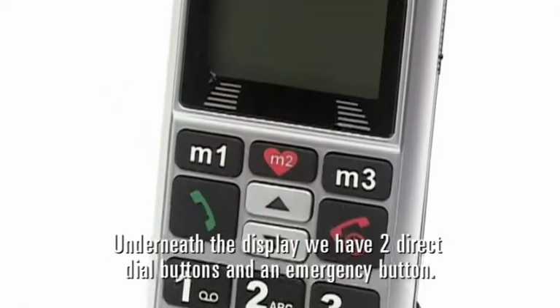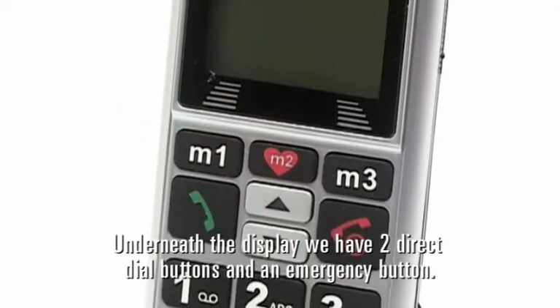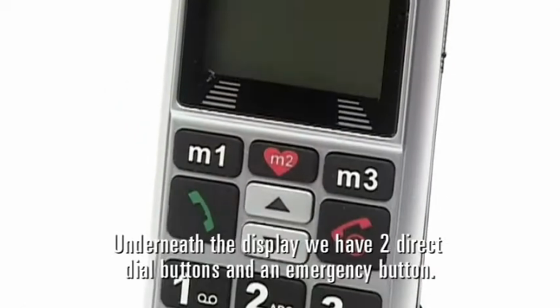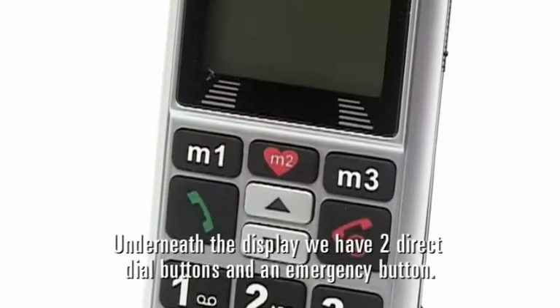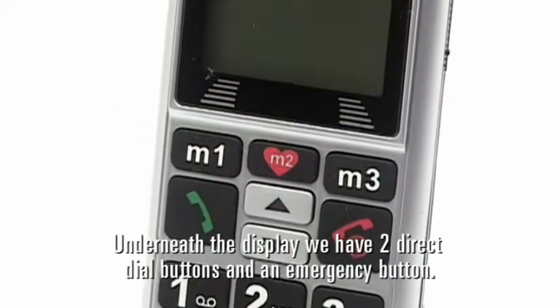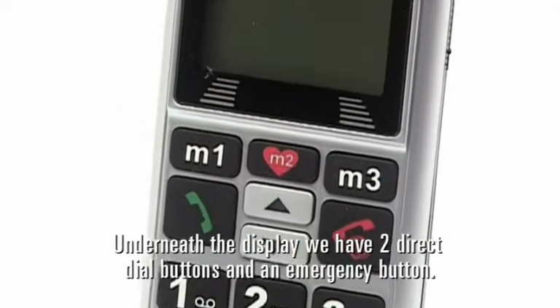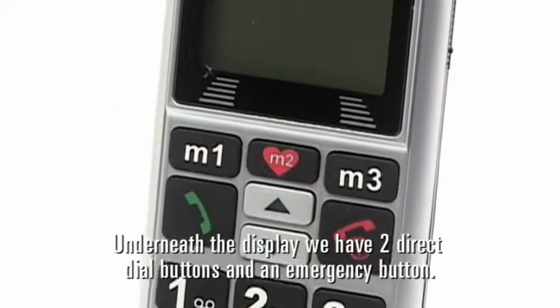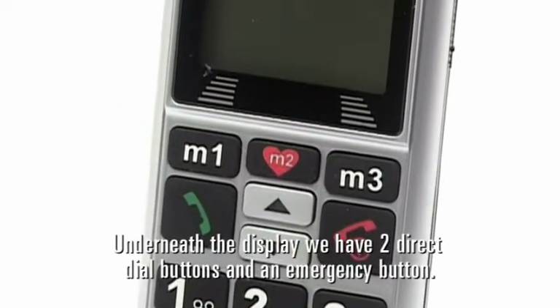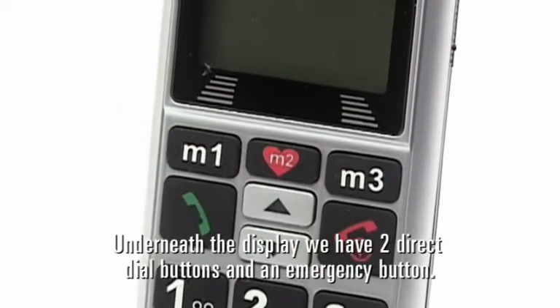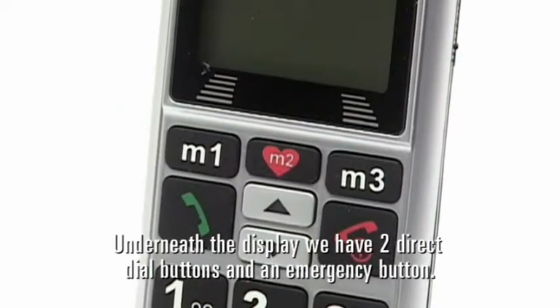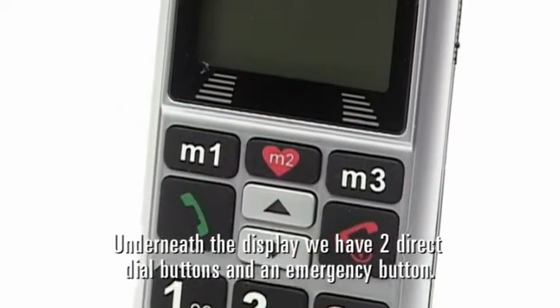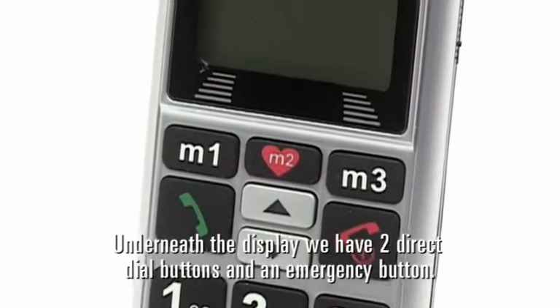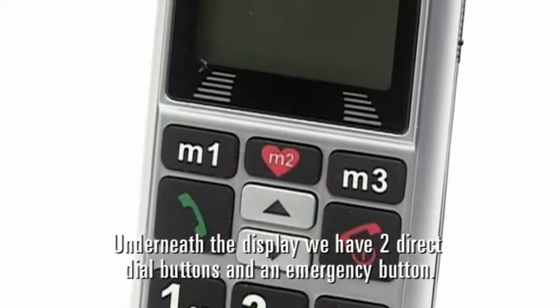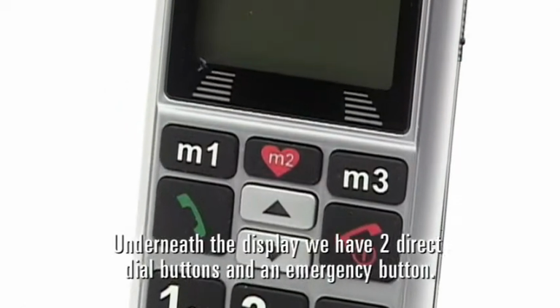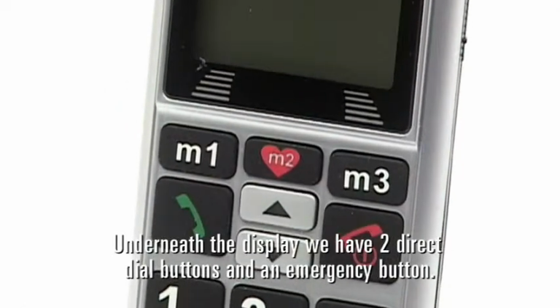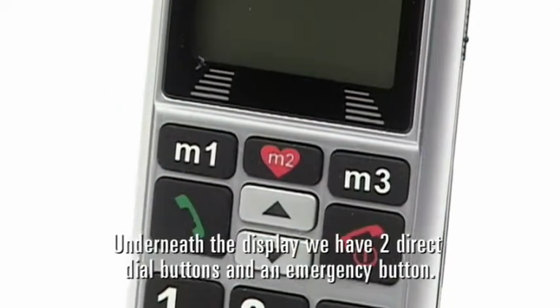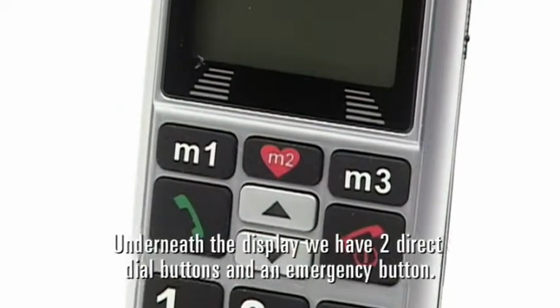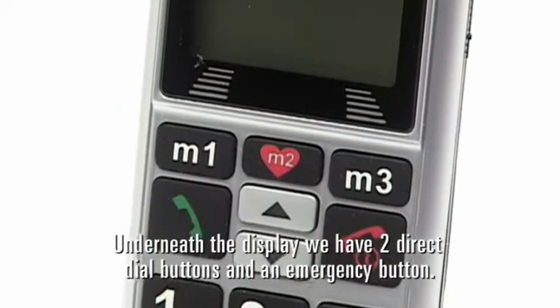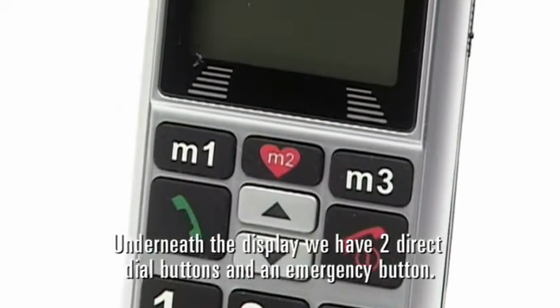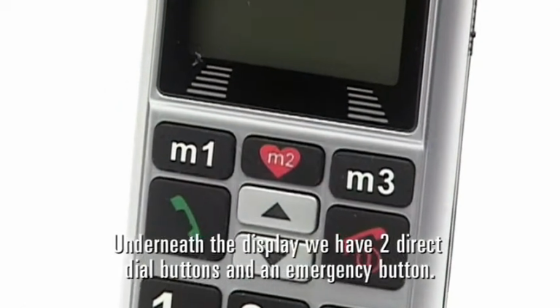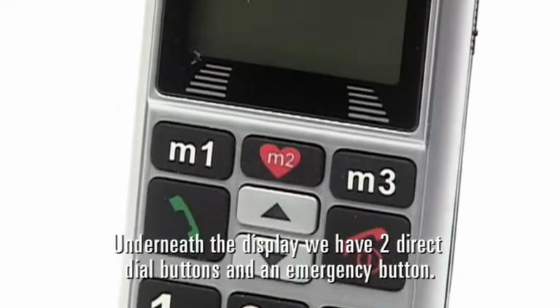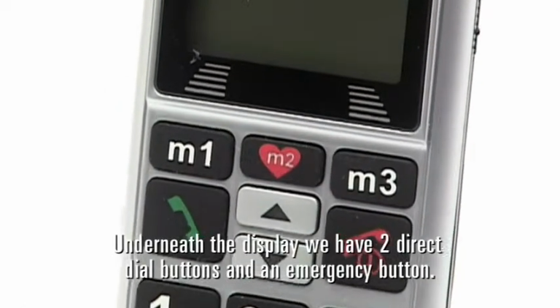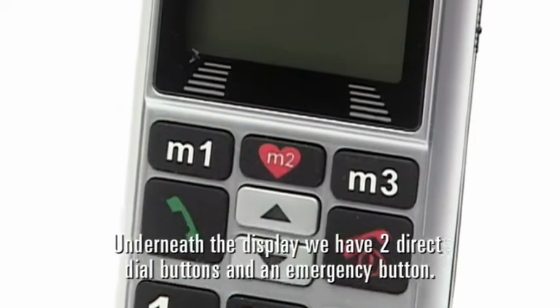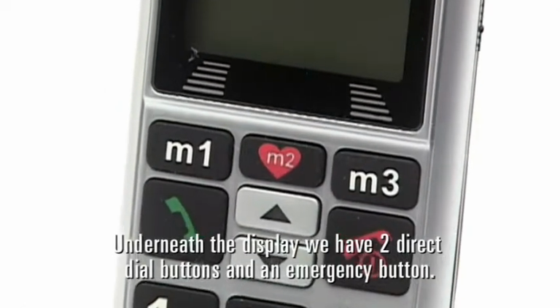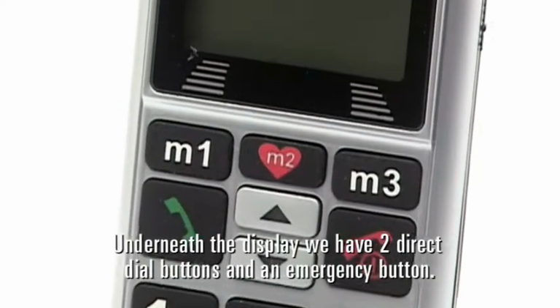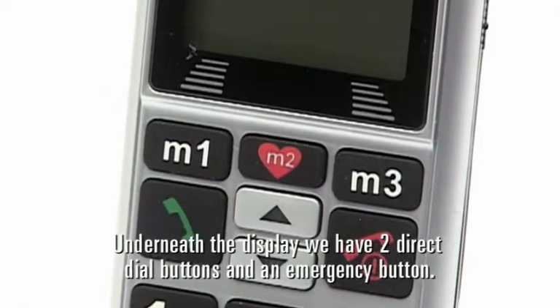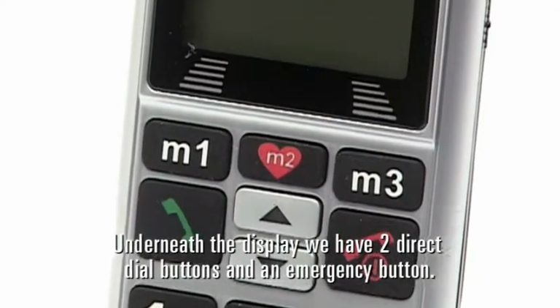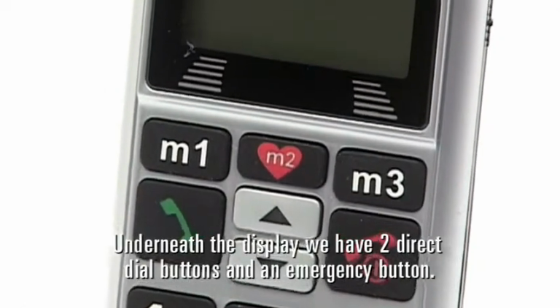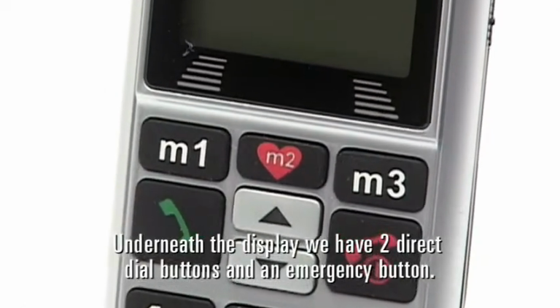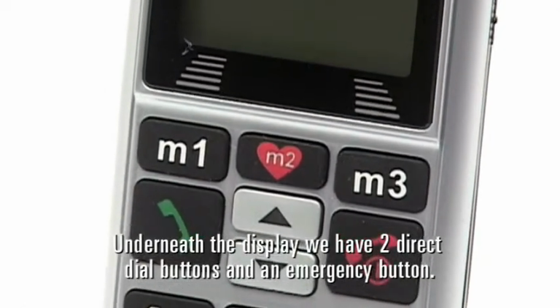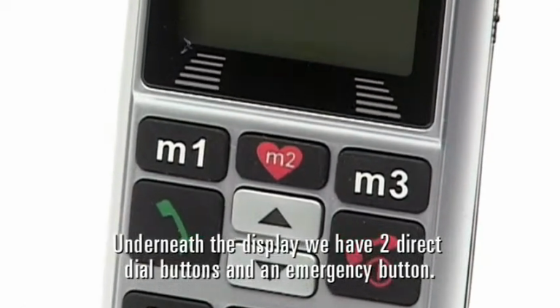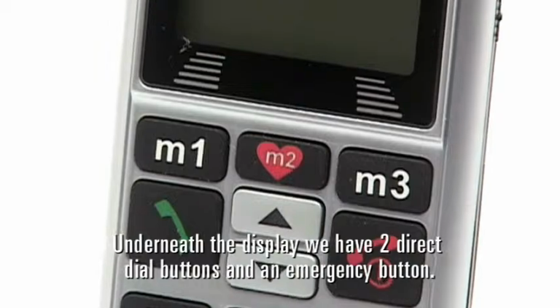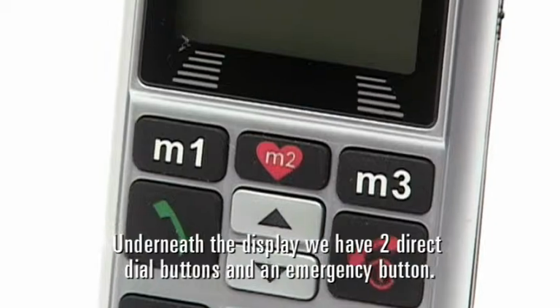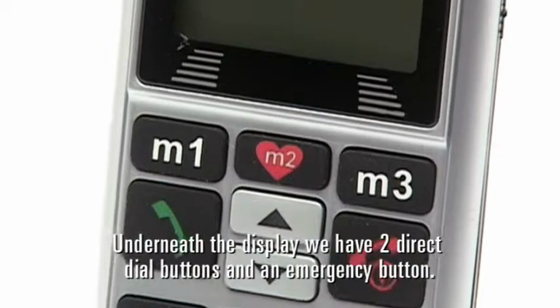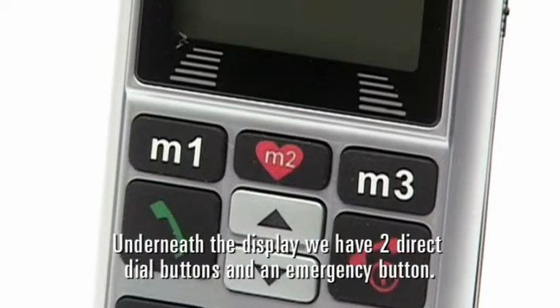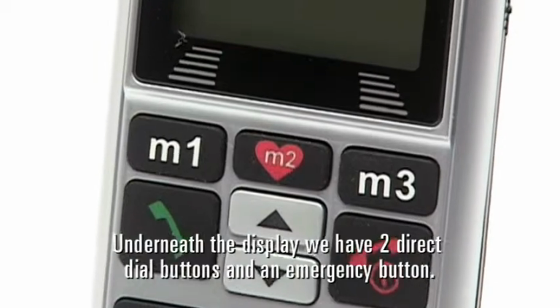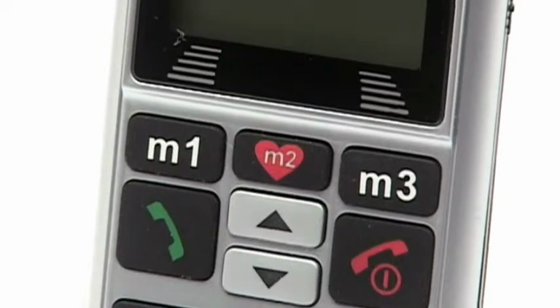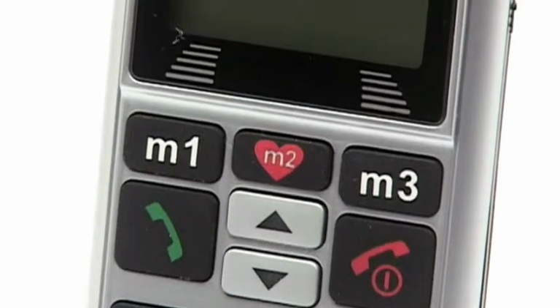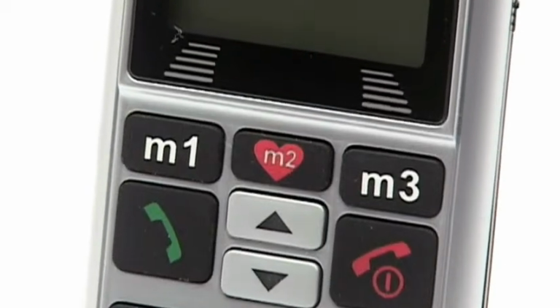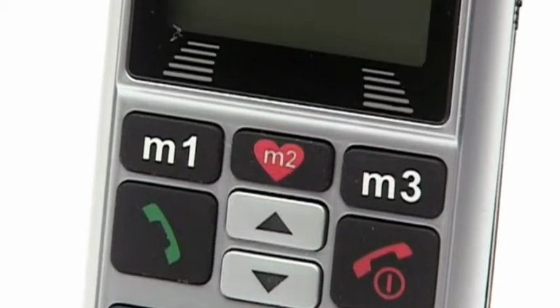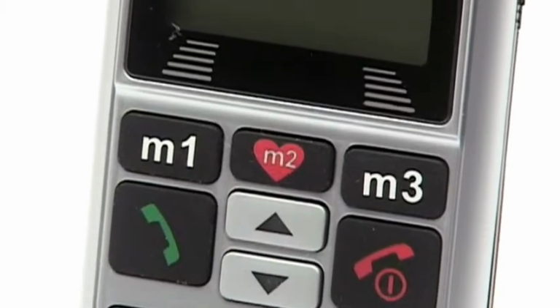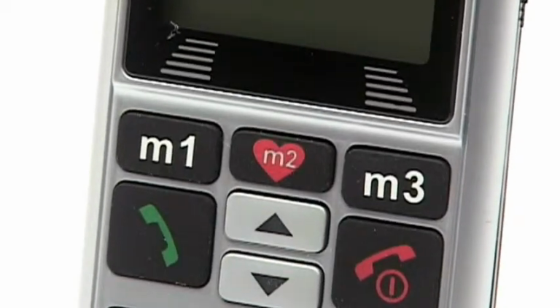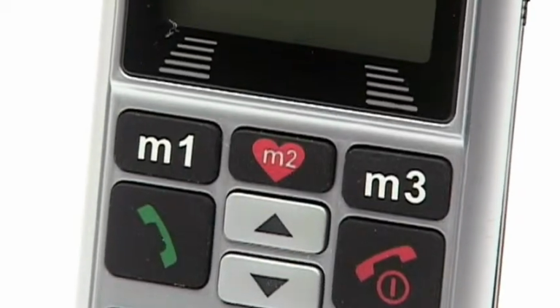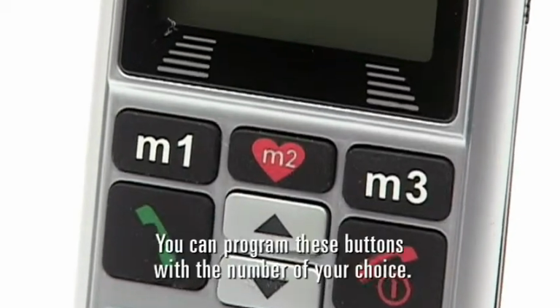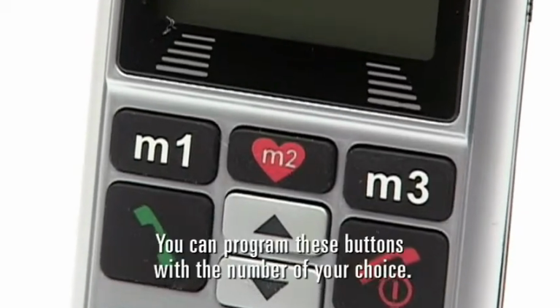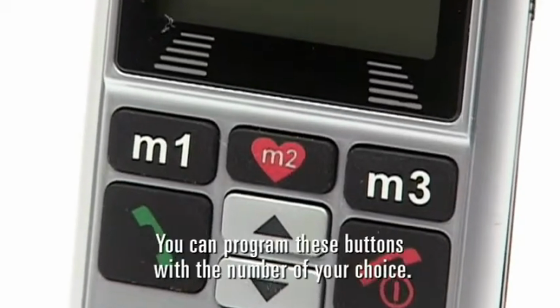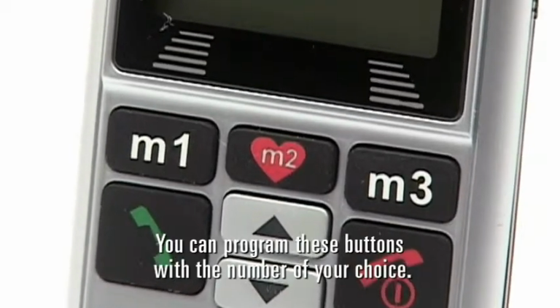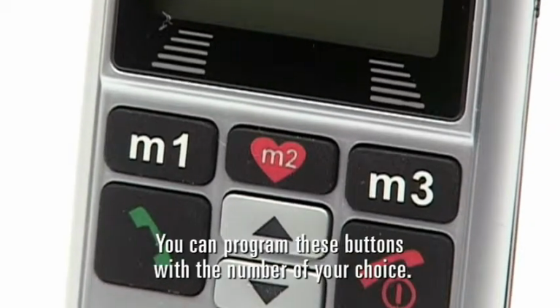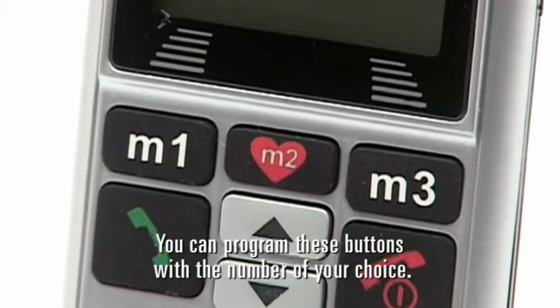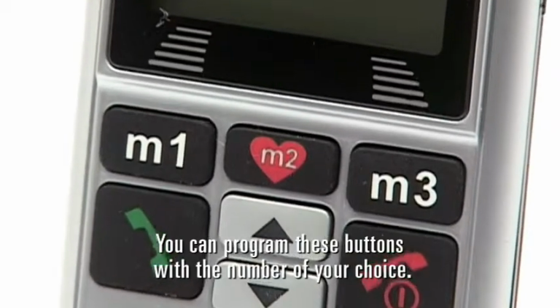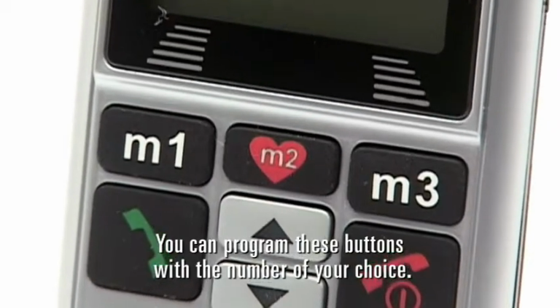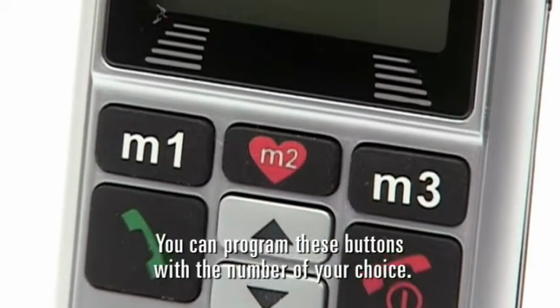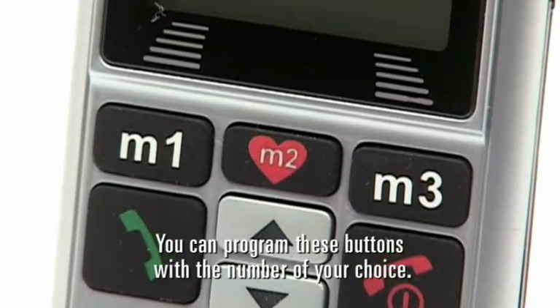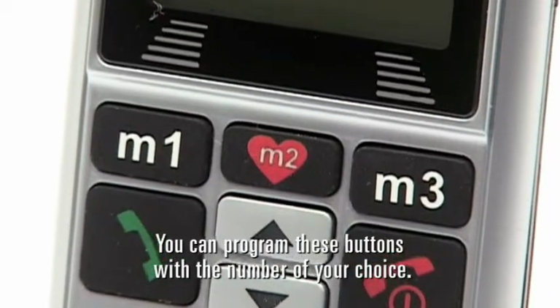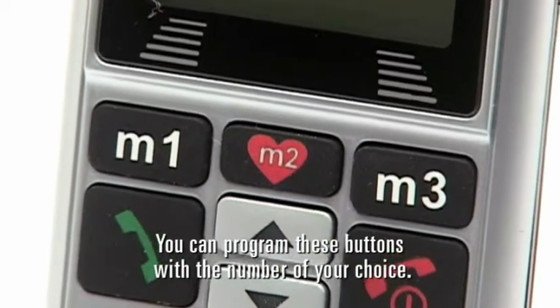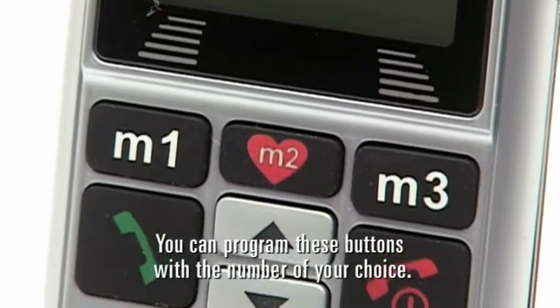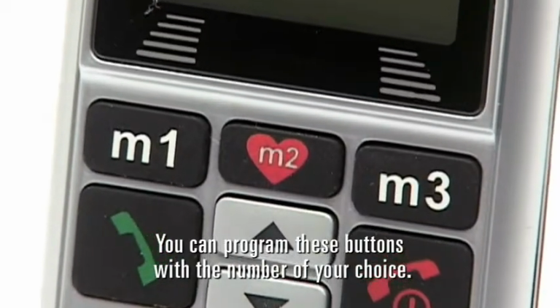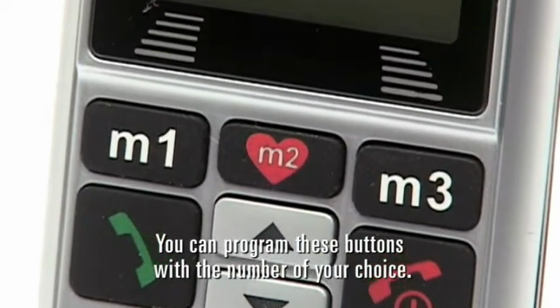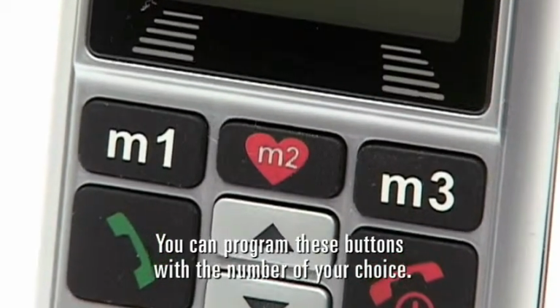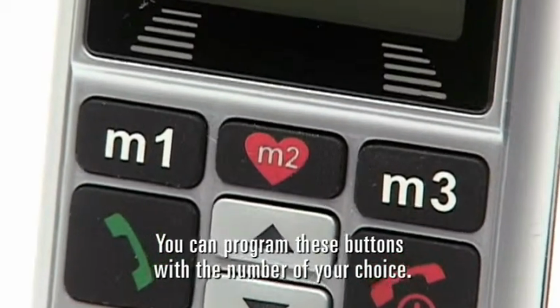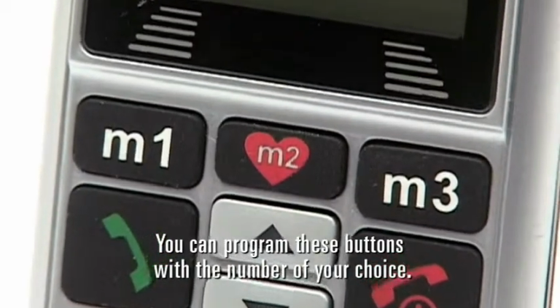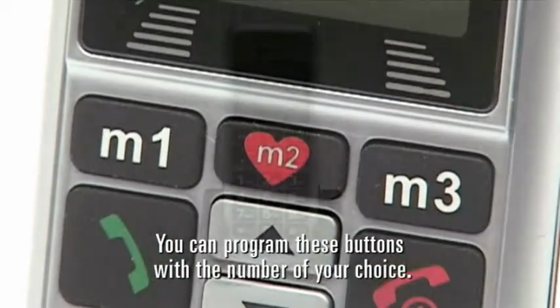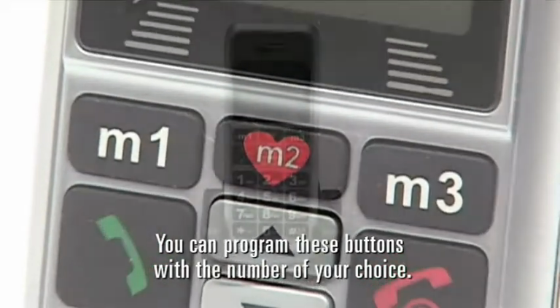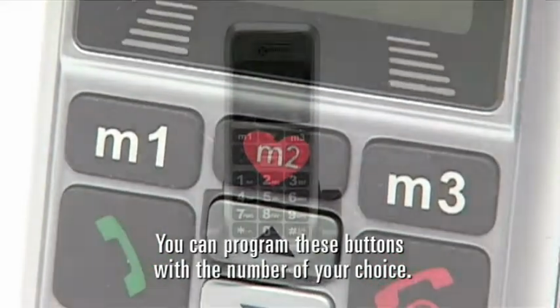Underneath the display, we have two direct dial buttons and an emergency button. You can program these buttons with the number of your choice.